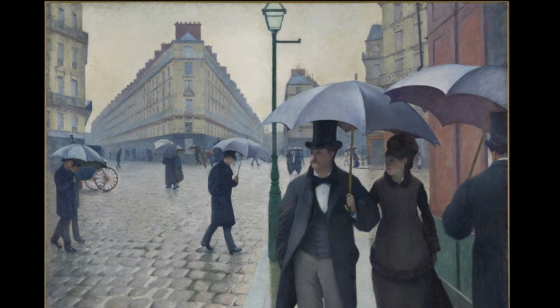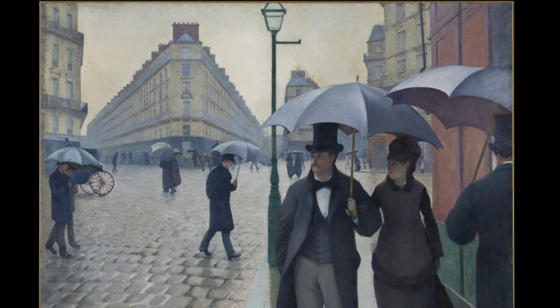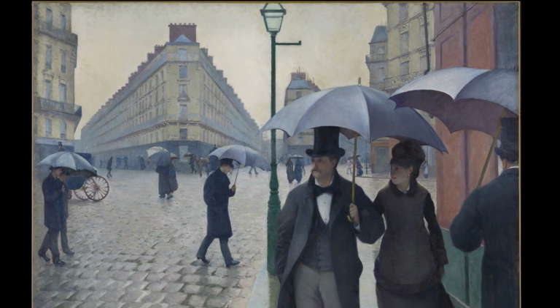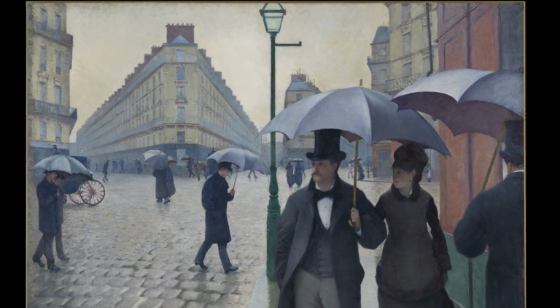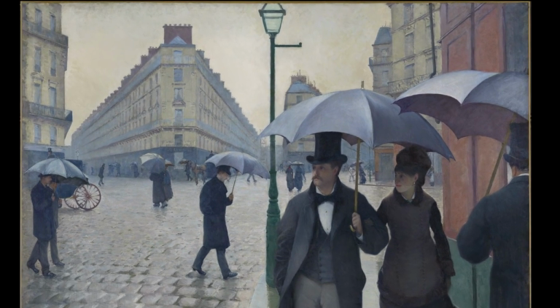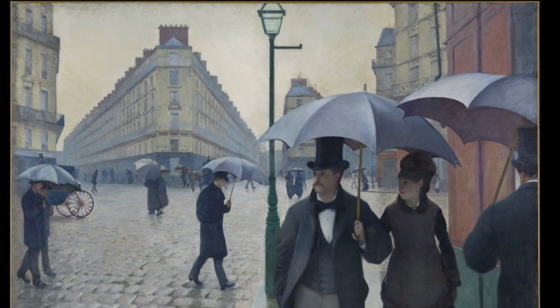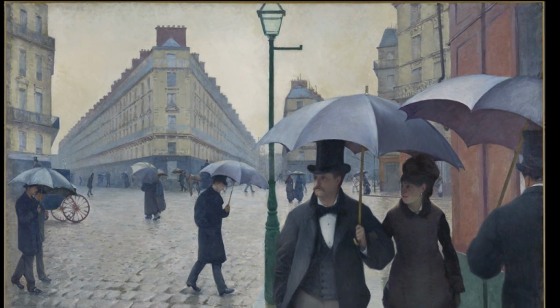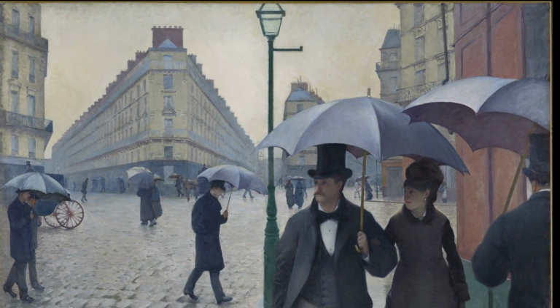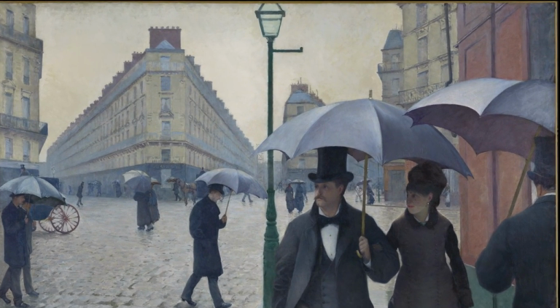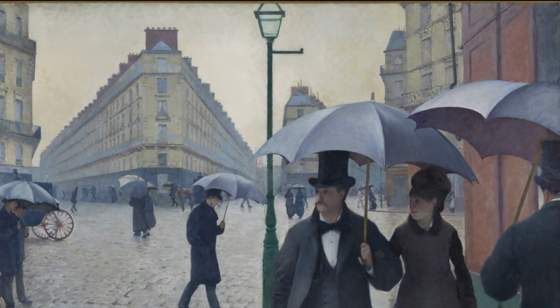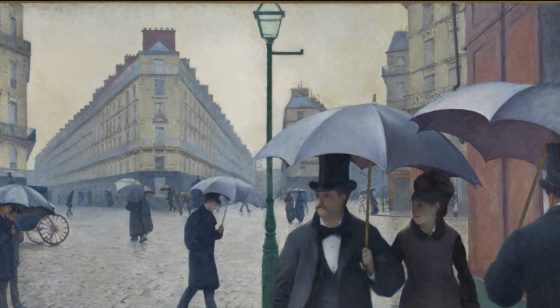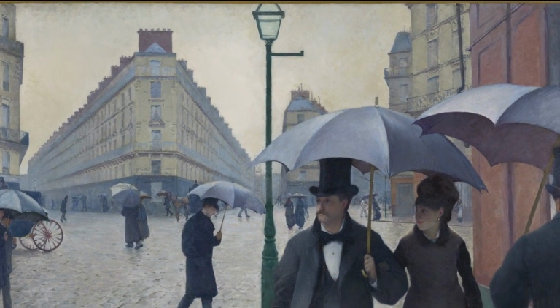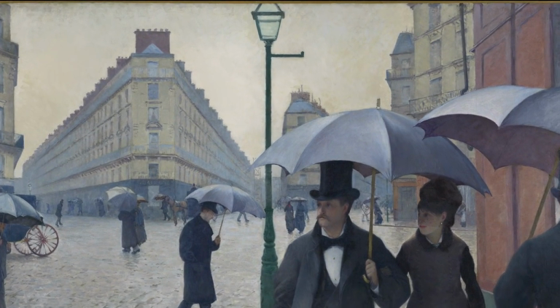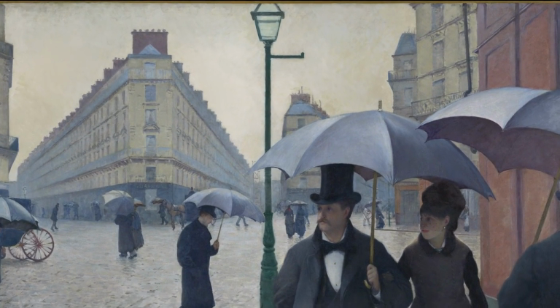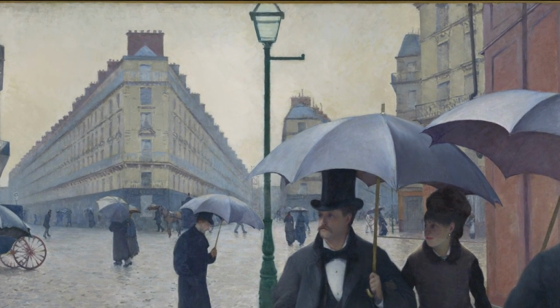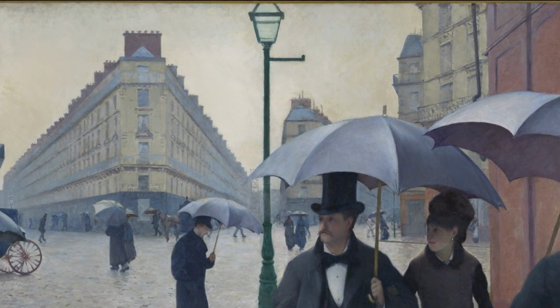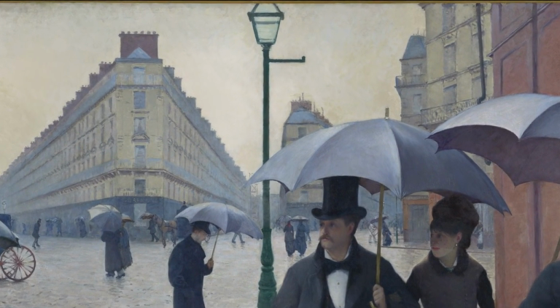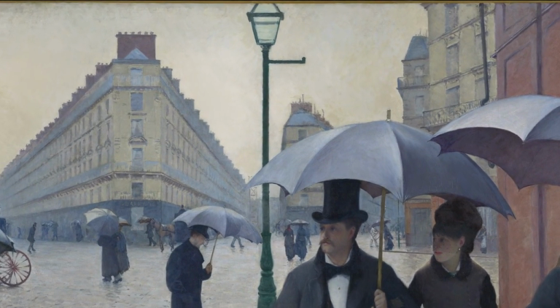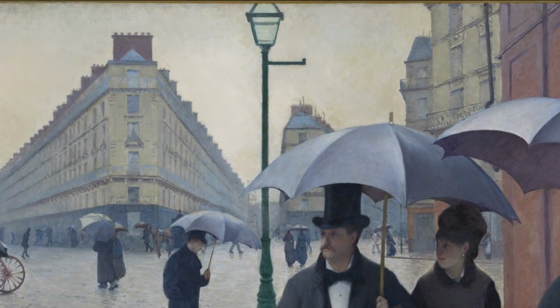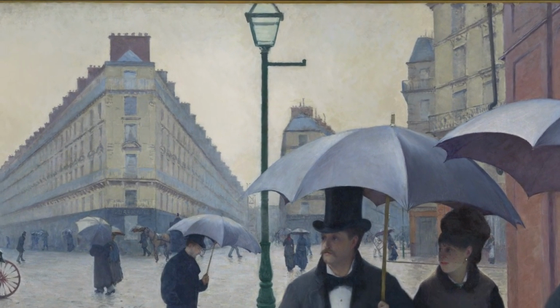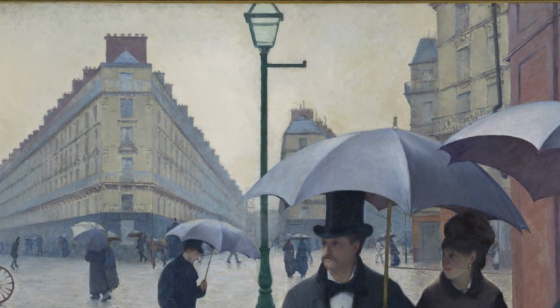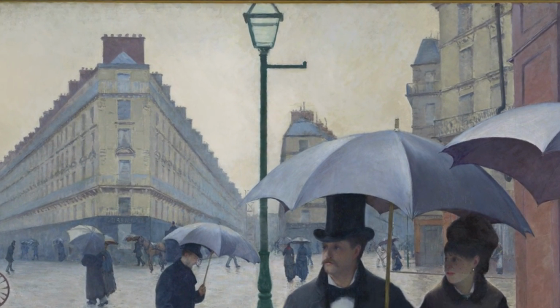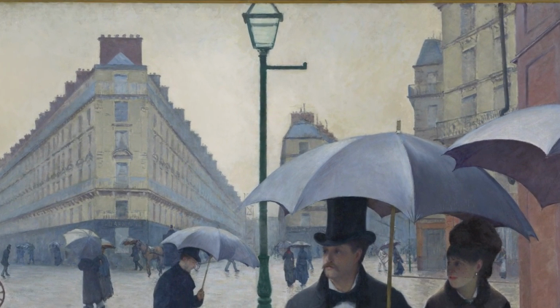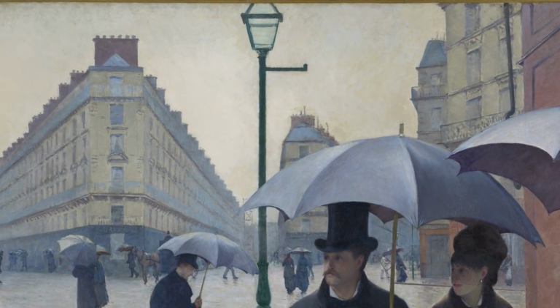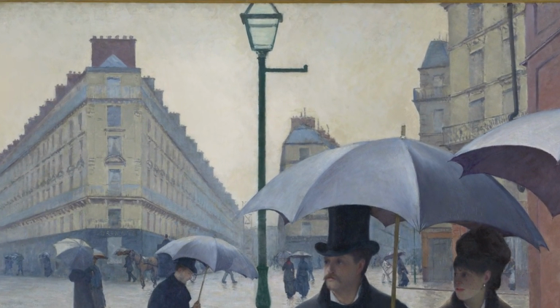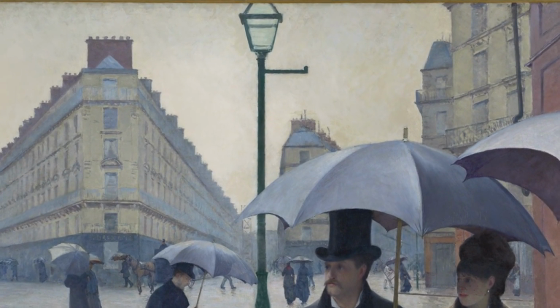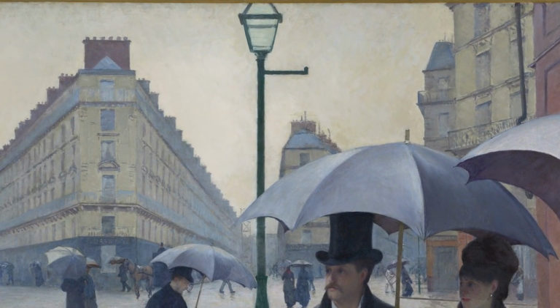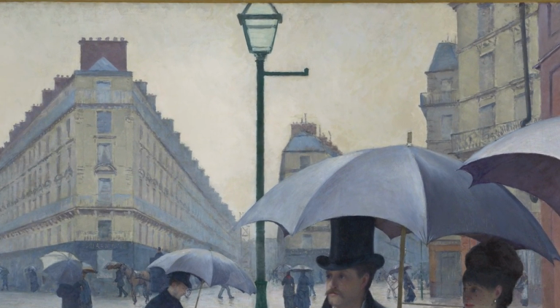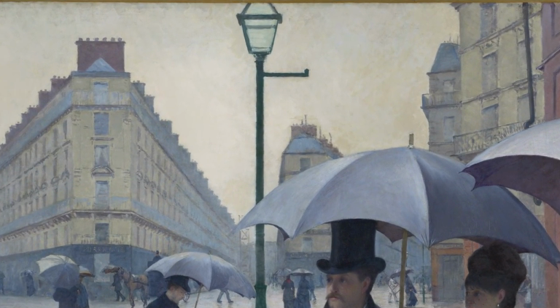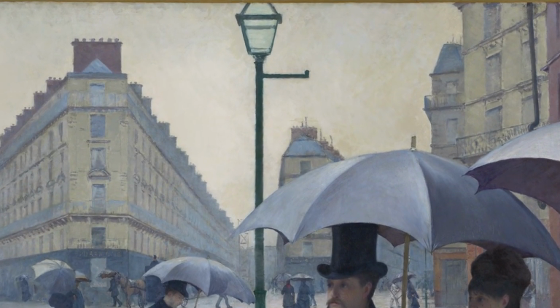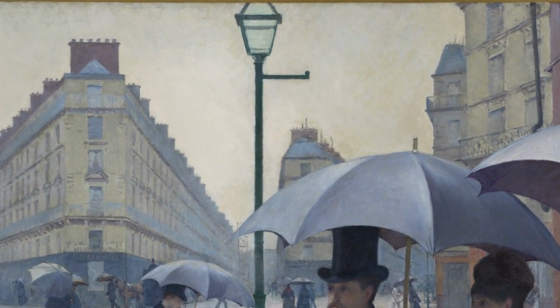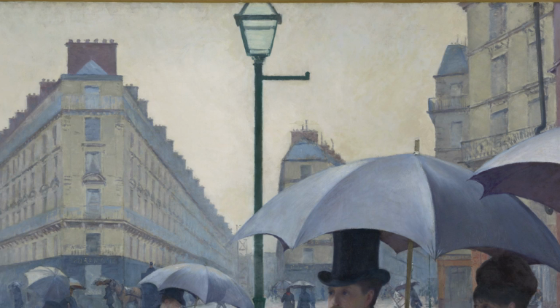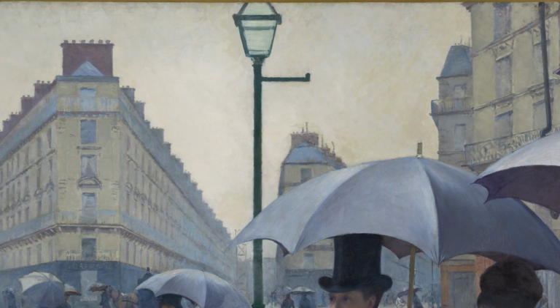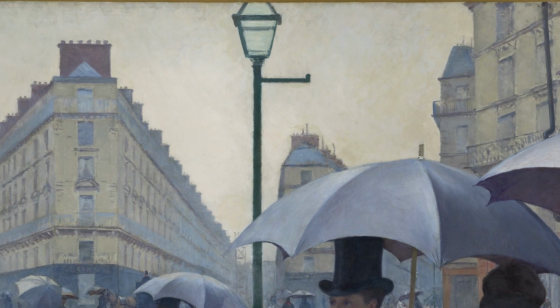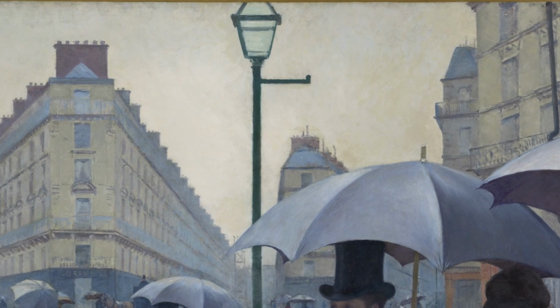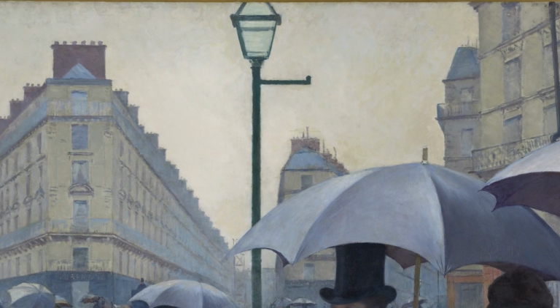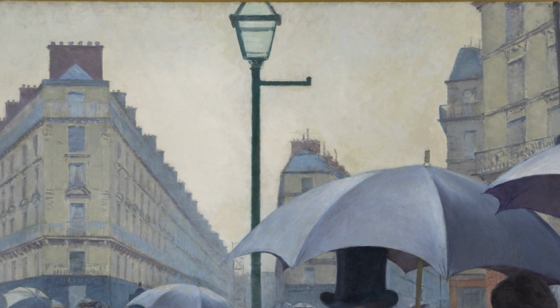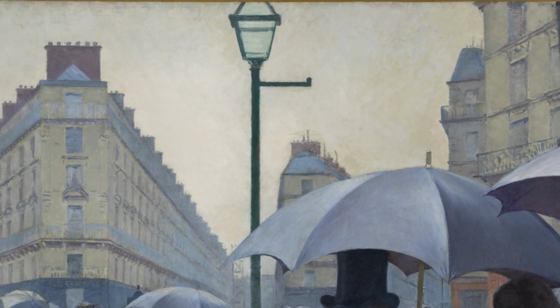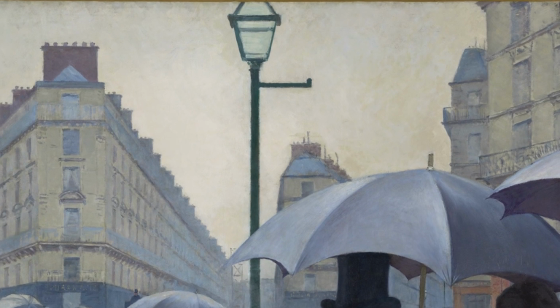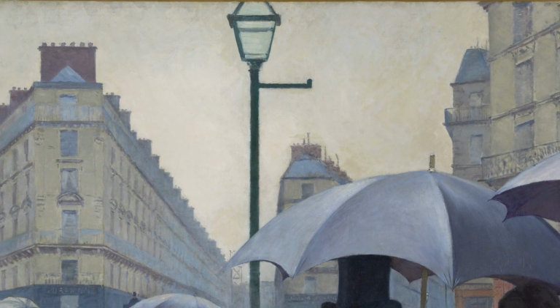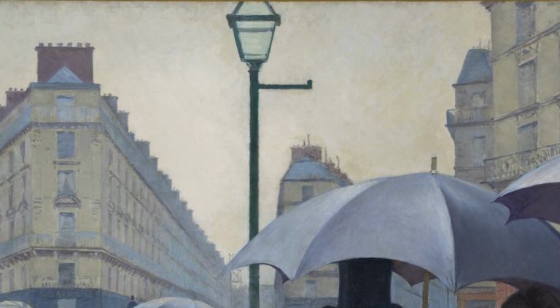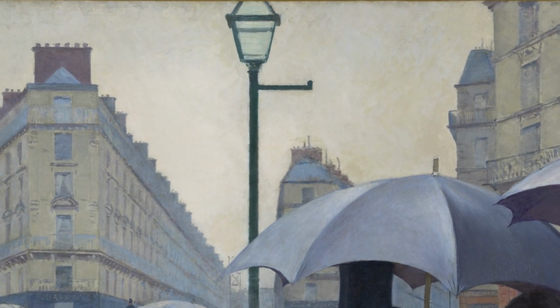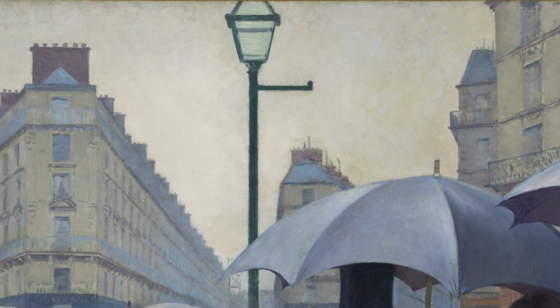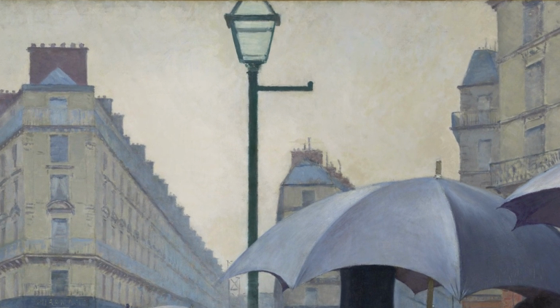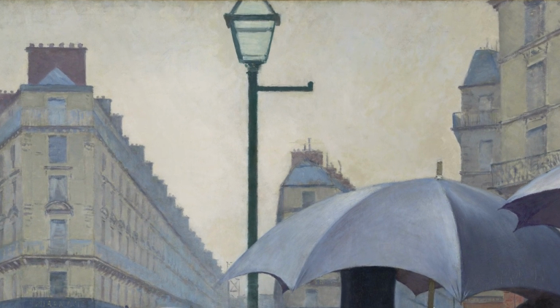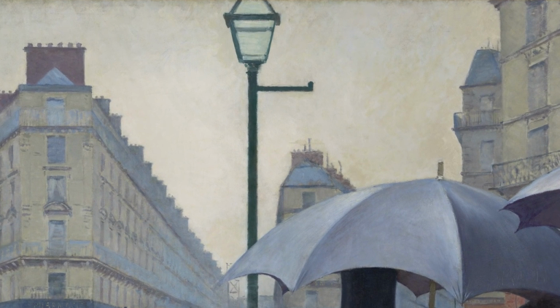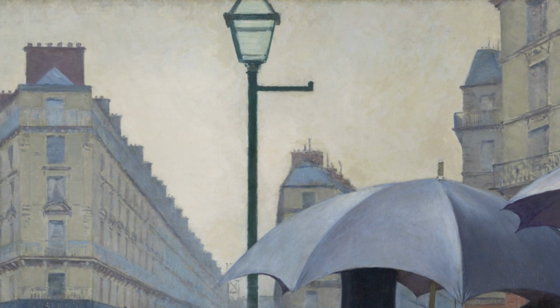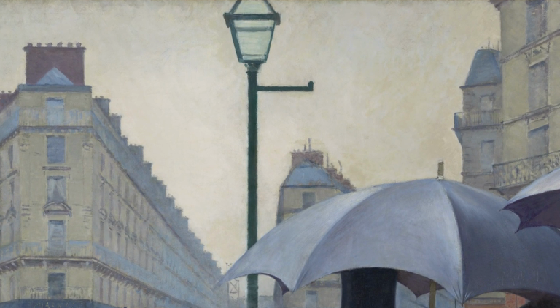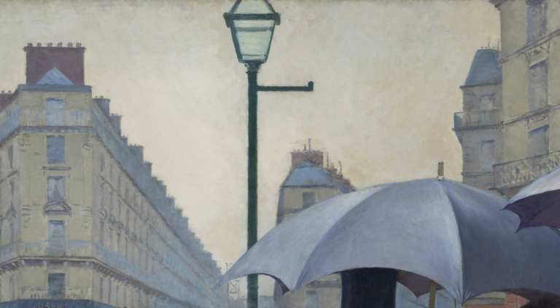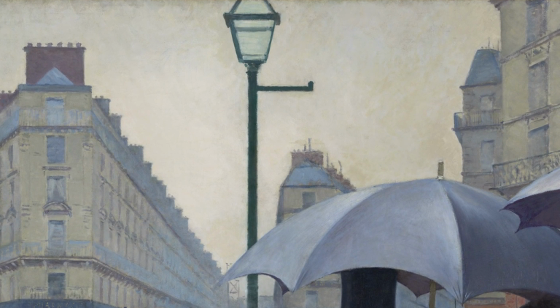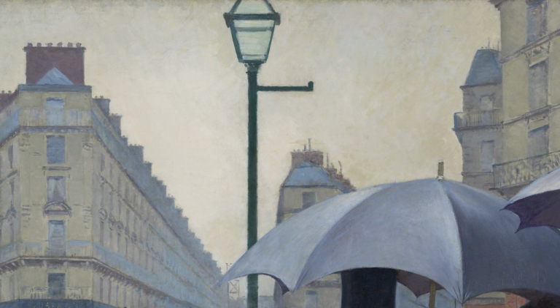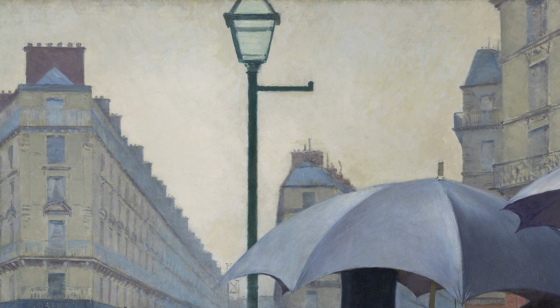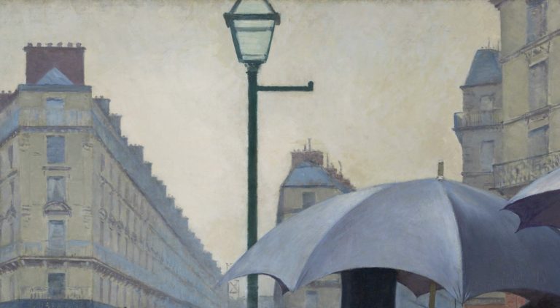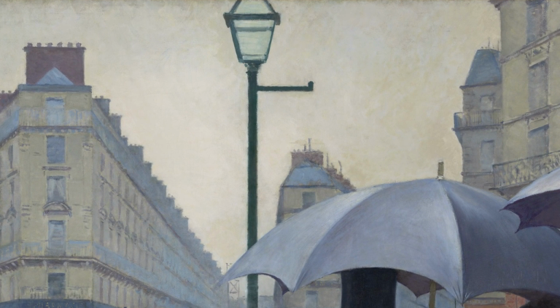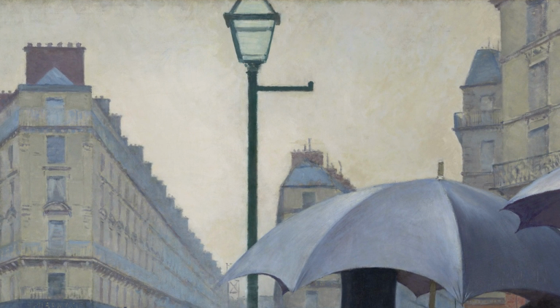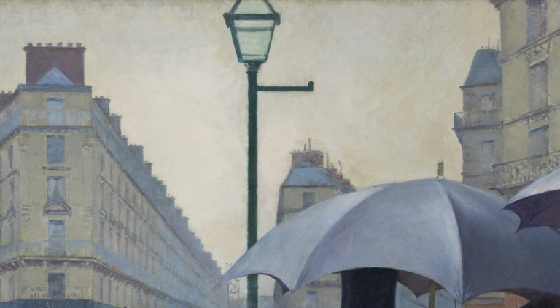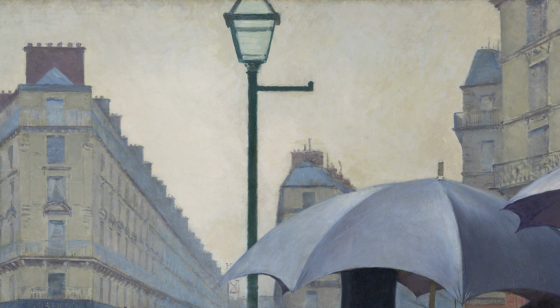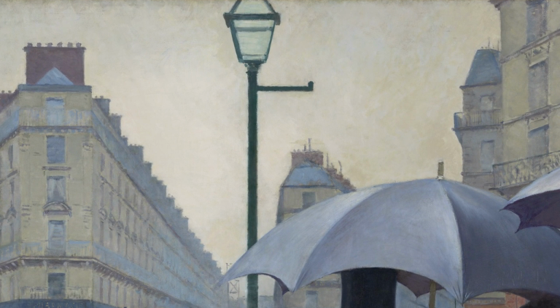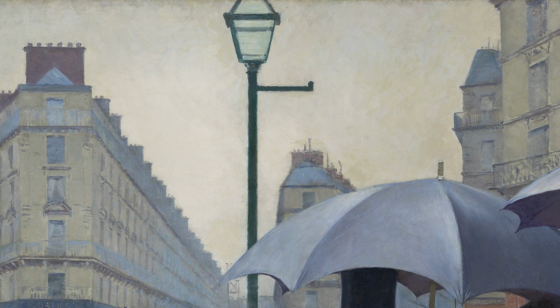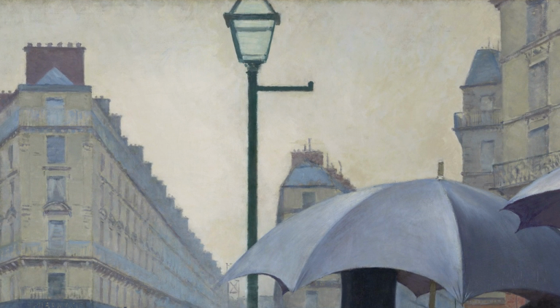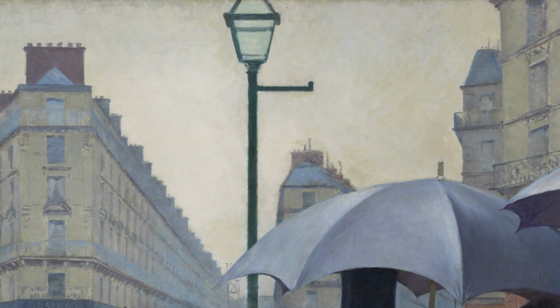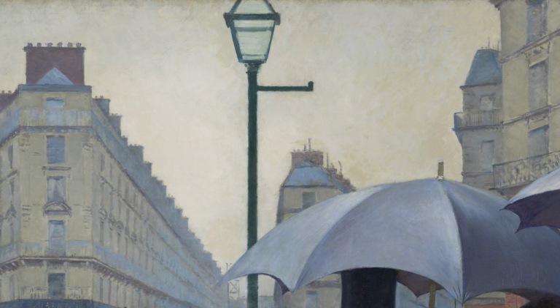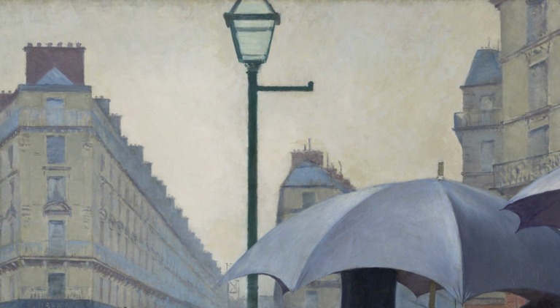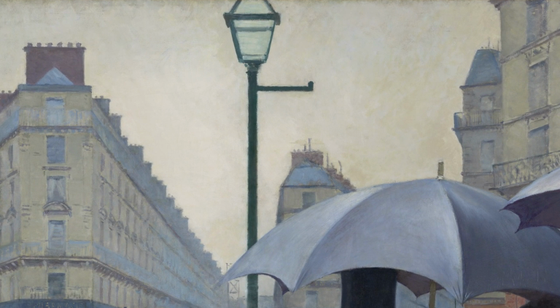Before I cleaned the painting, the sky was an even yellow color. Now there are variations in the tone in the sky.